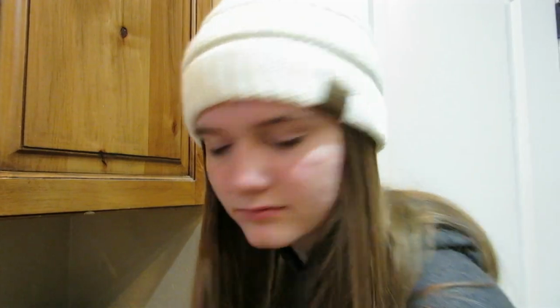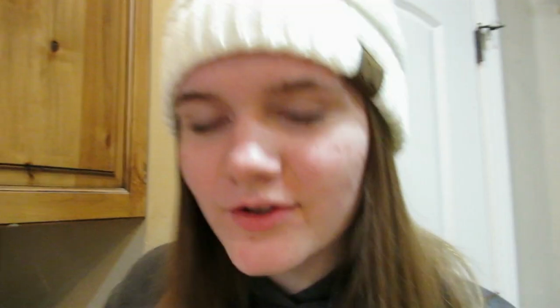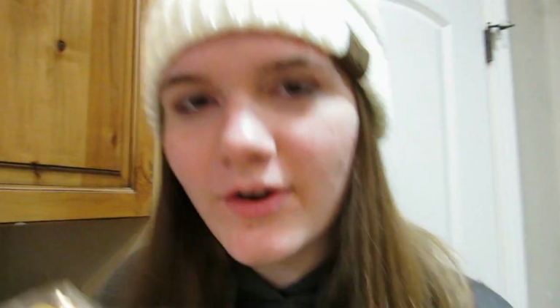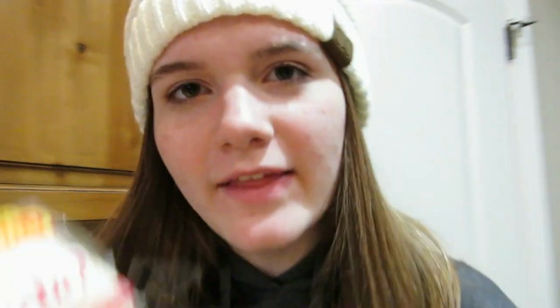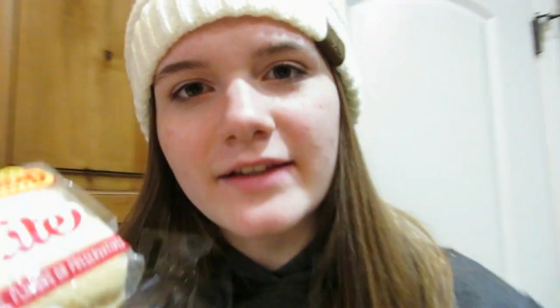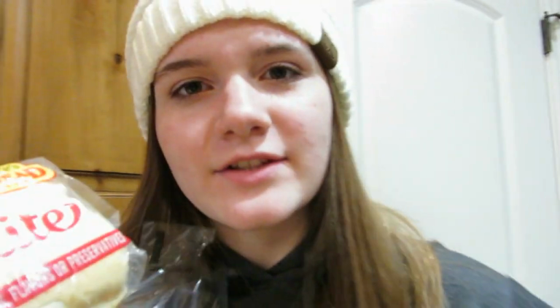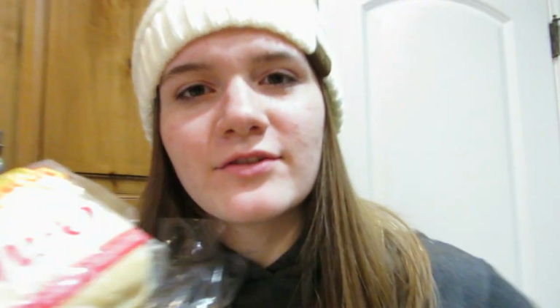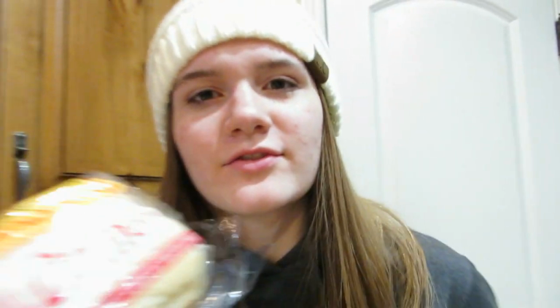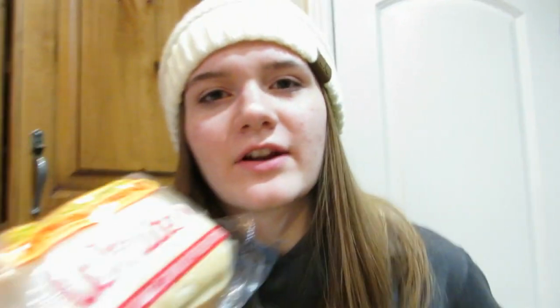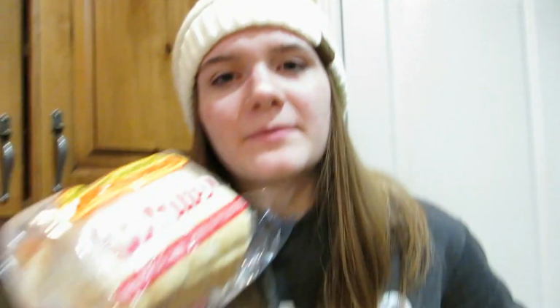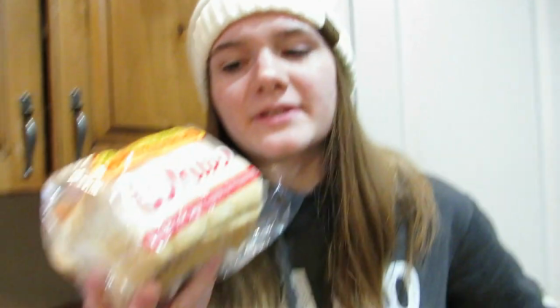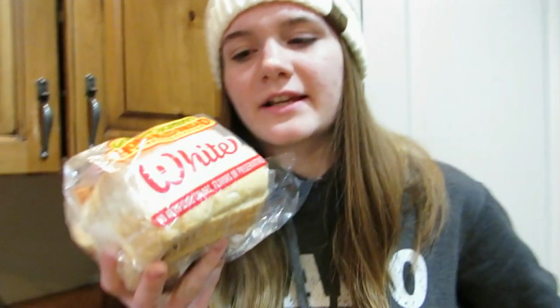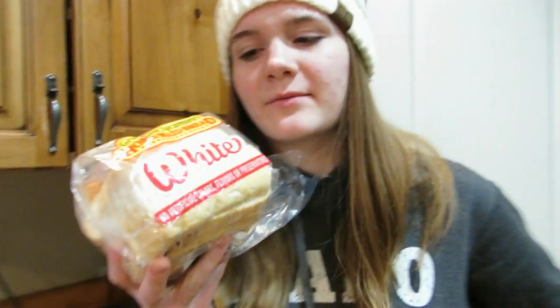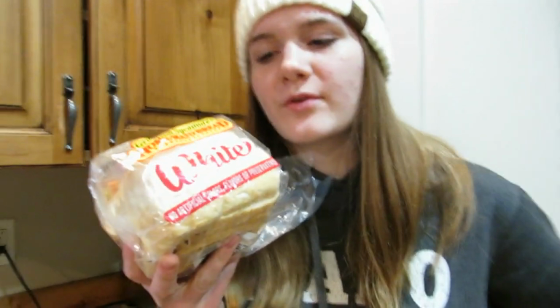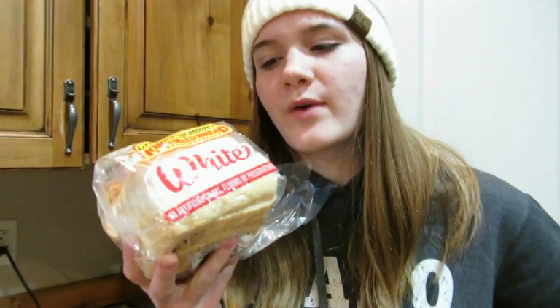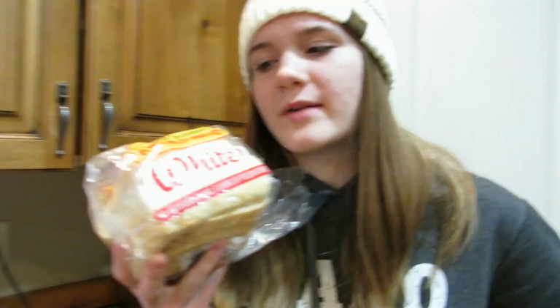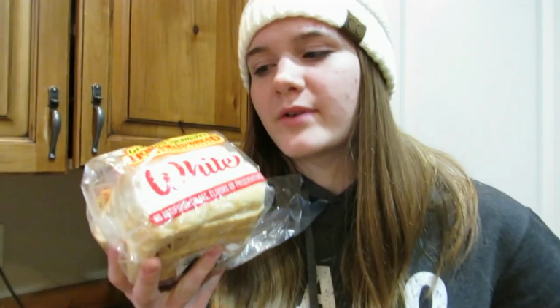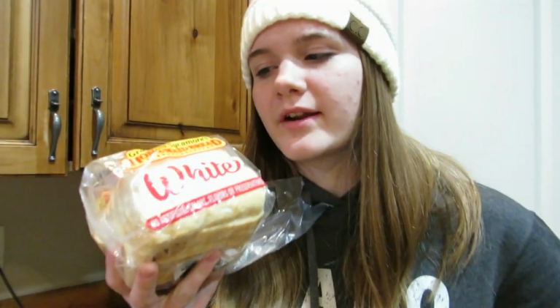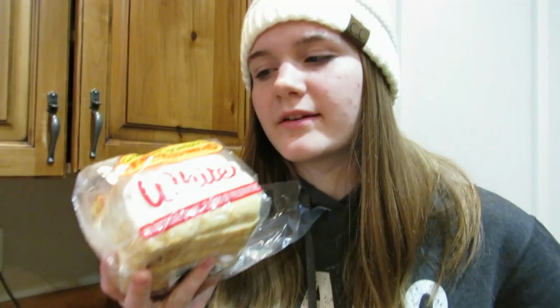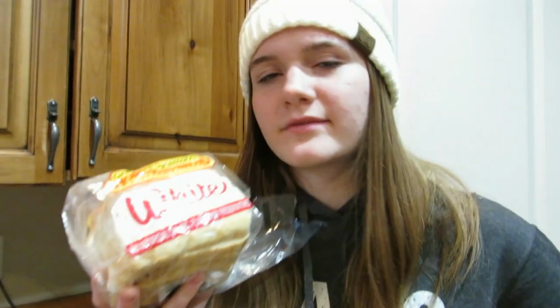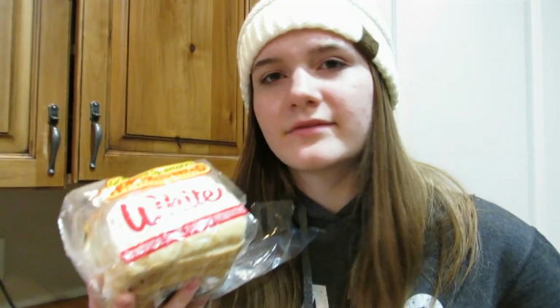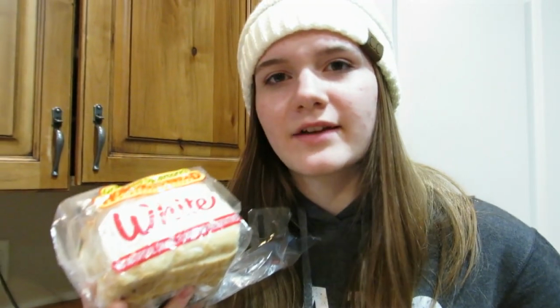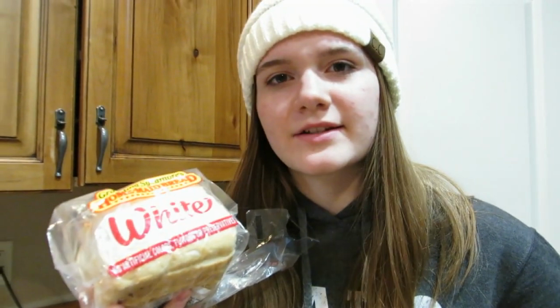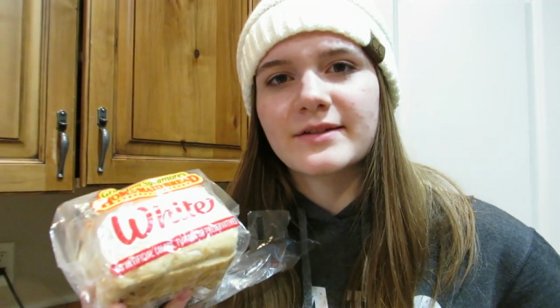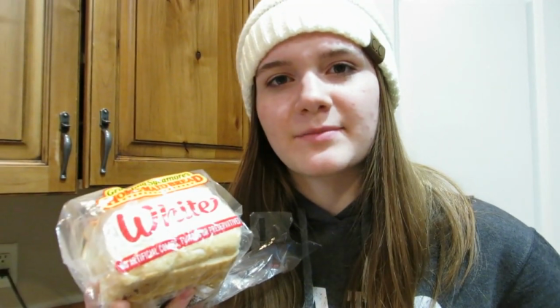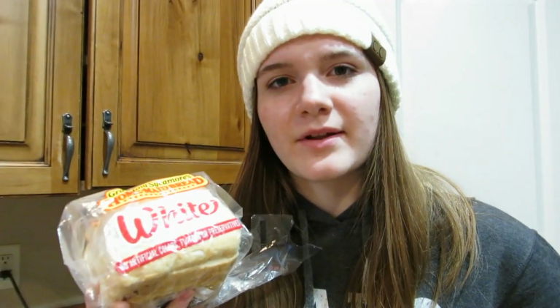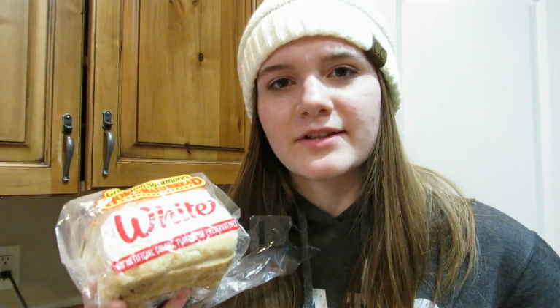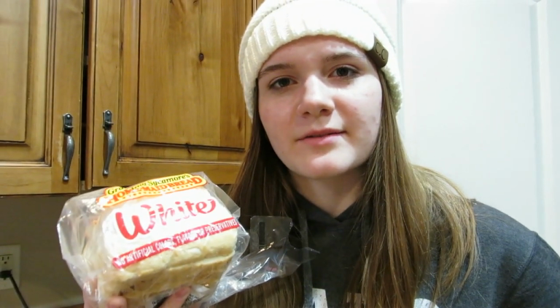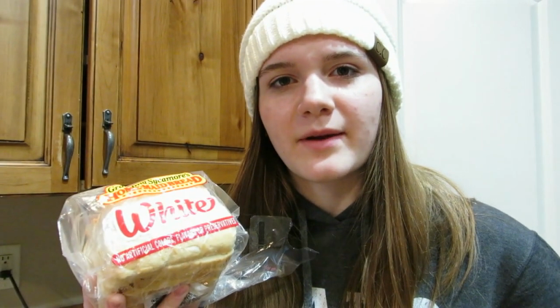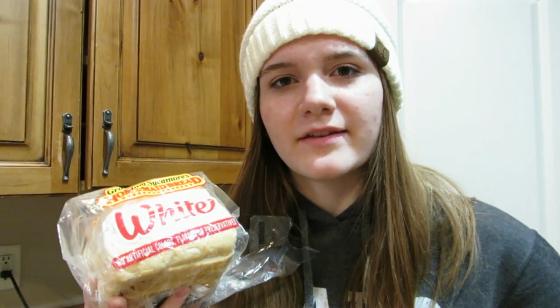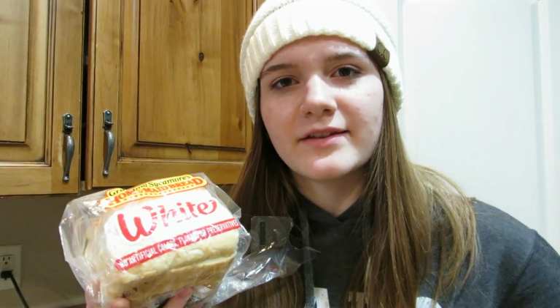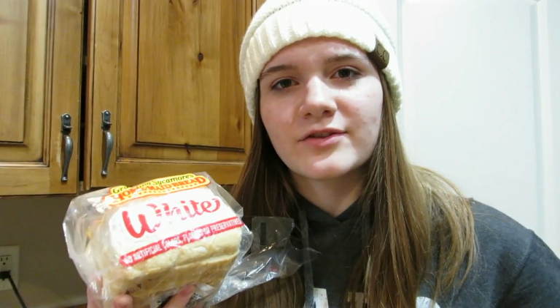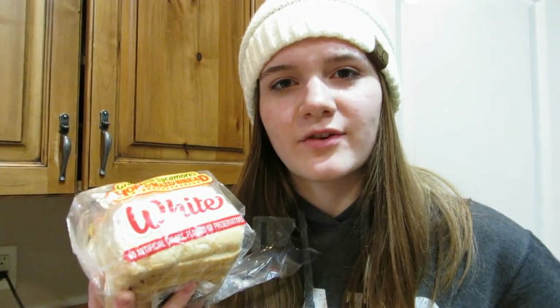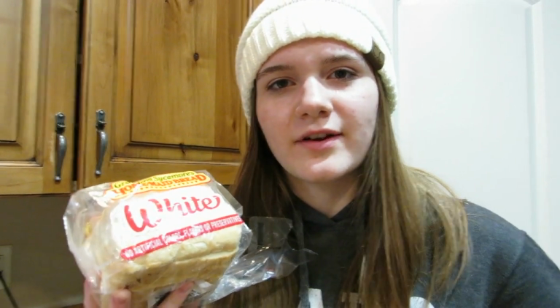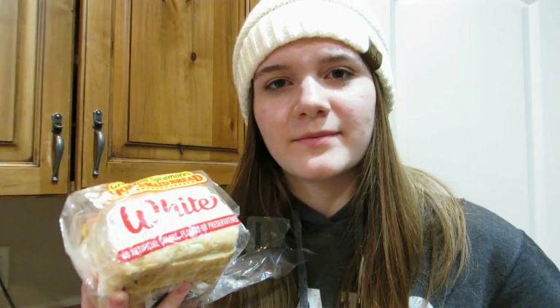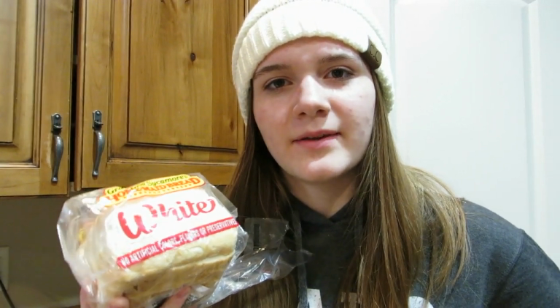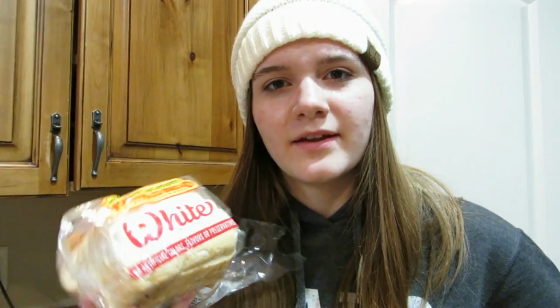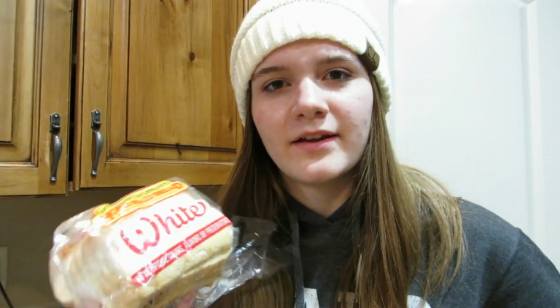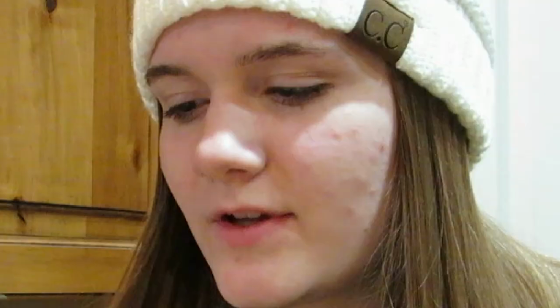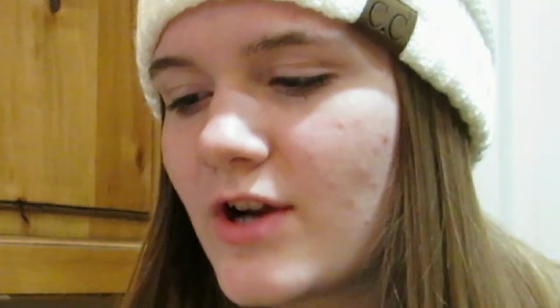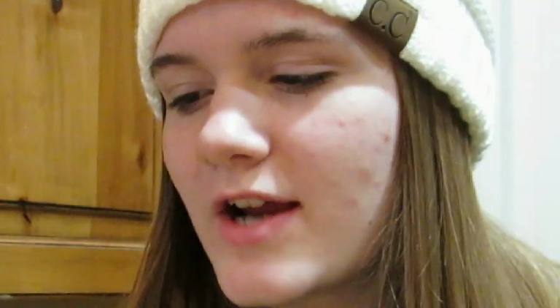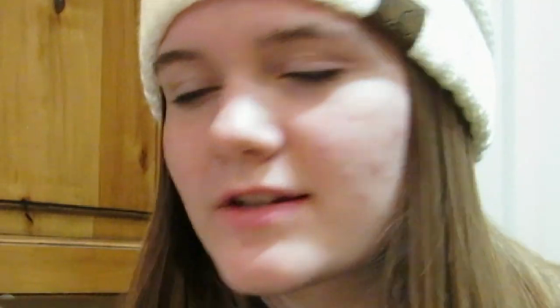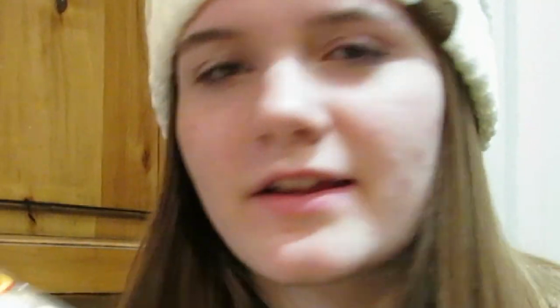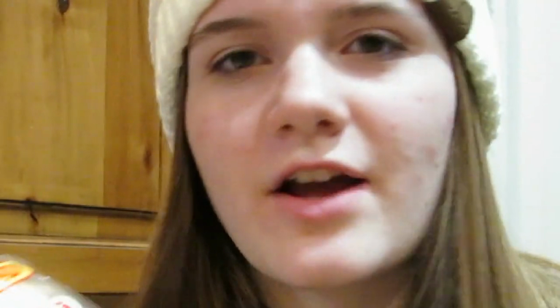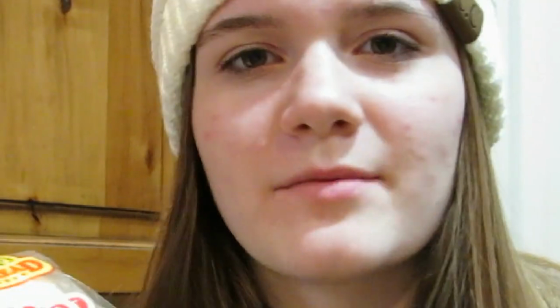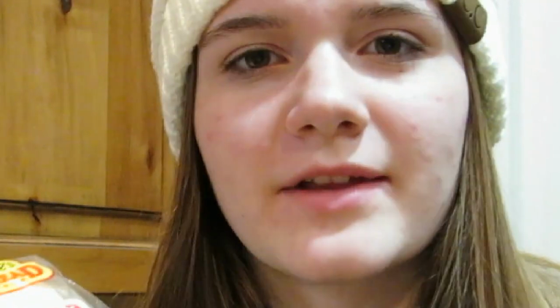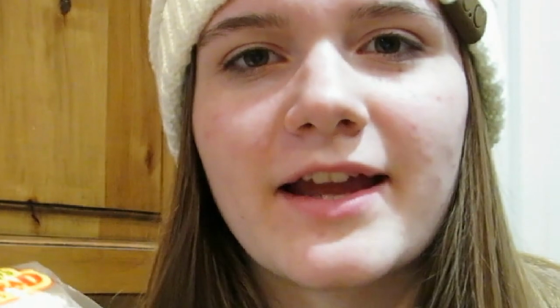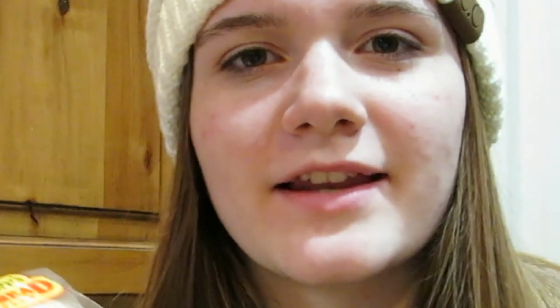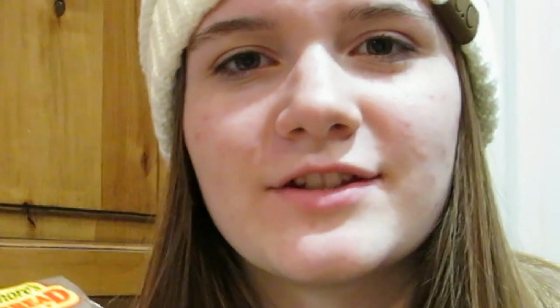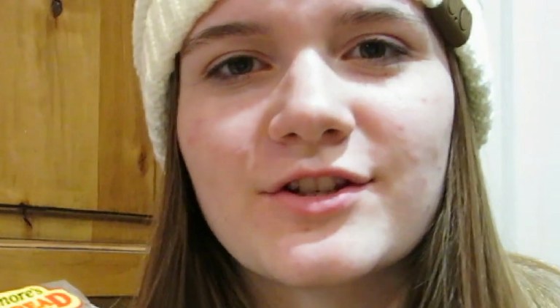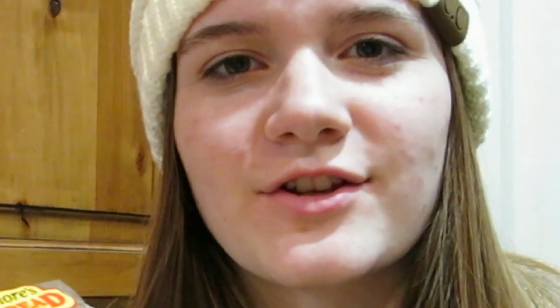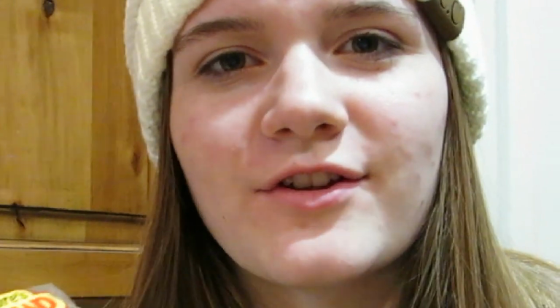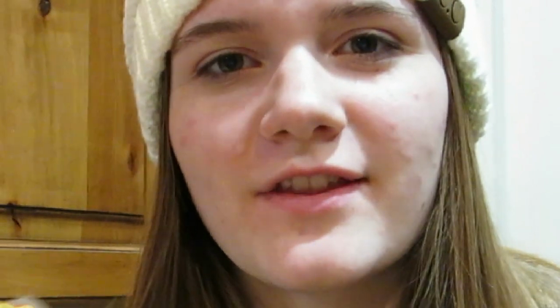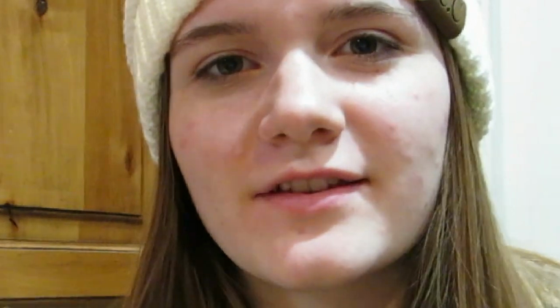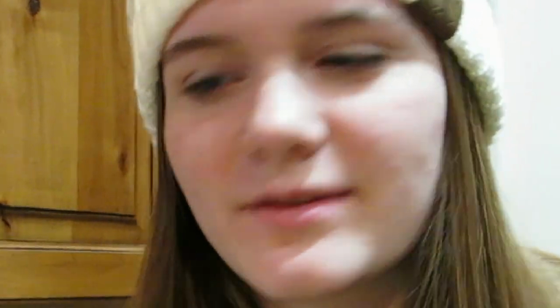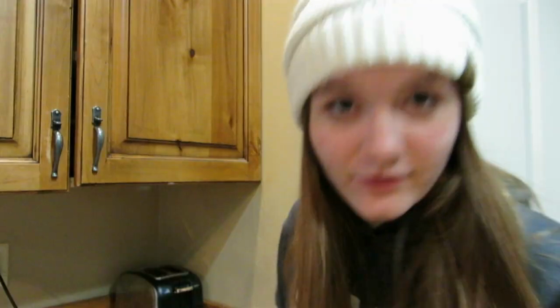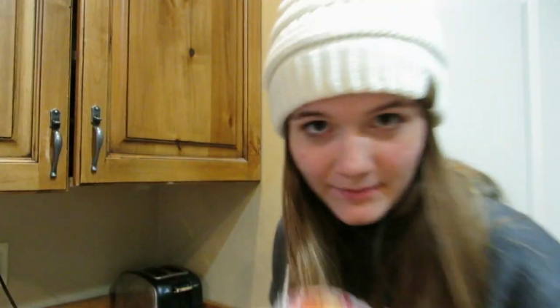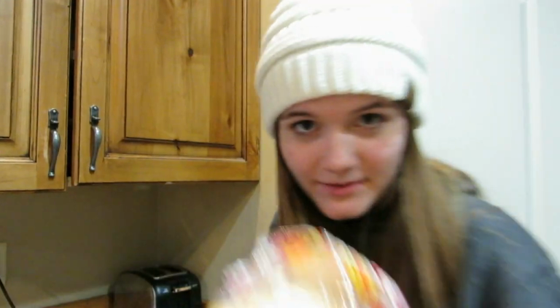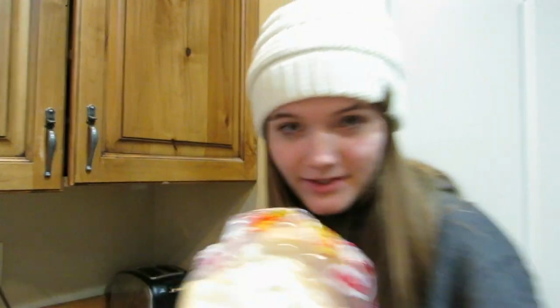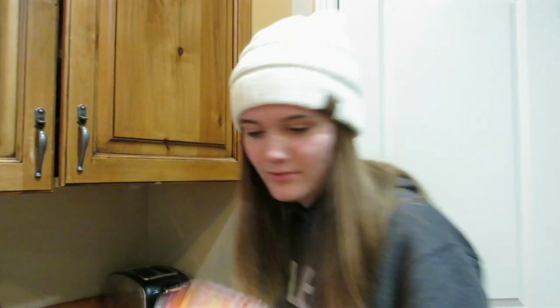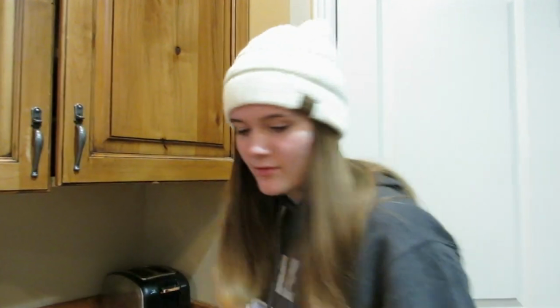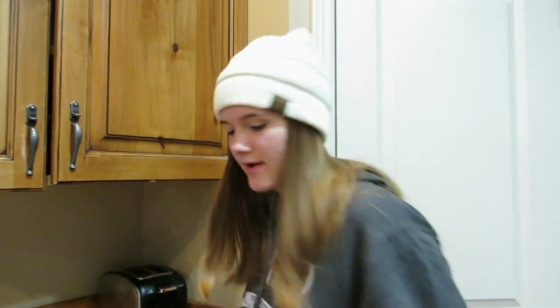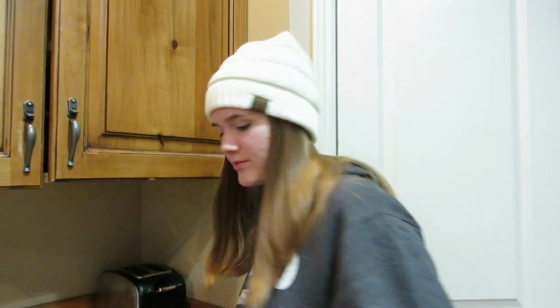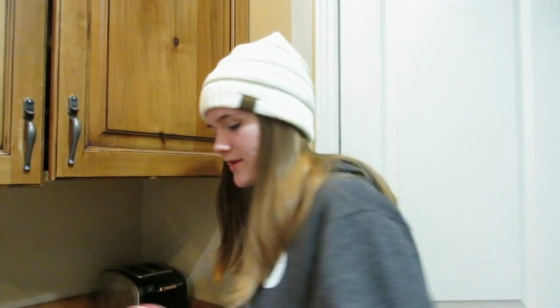So I like to use Grandma's Sigmore white bread. We're actually sponsored by this, so I'm contractually obligated to show you this. Grandma's Sigmore white bread.